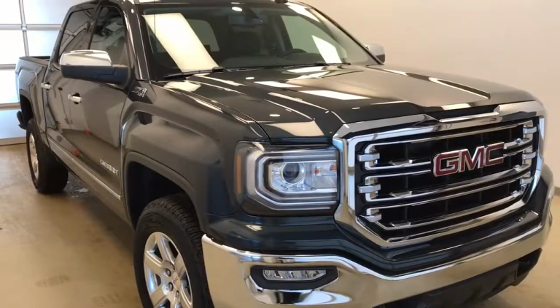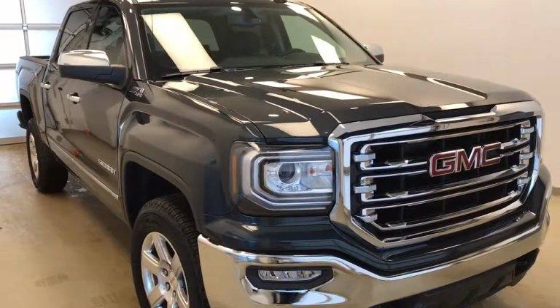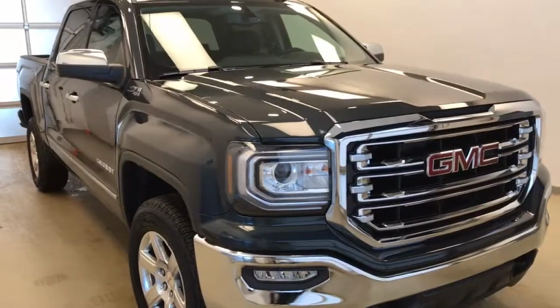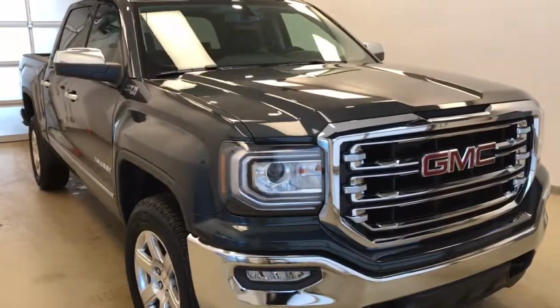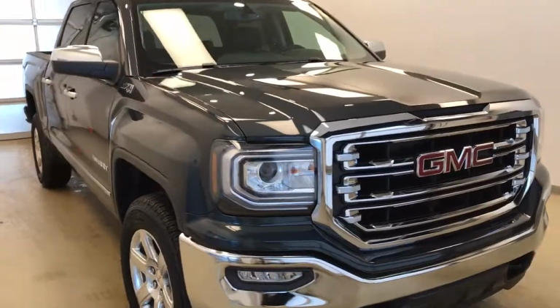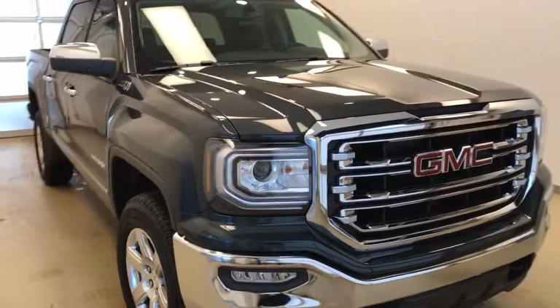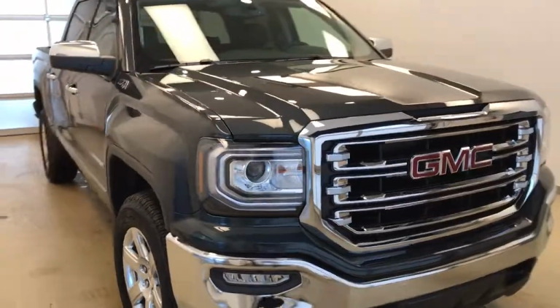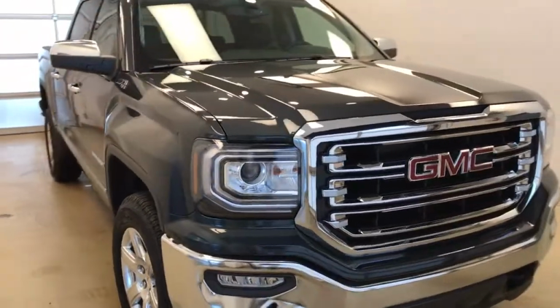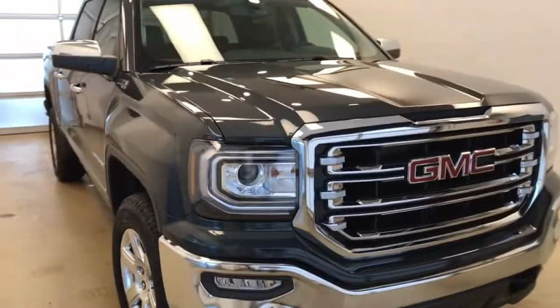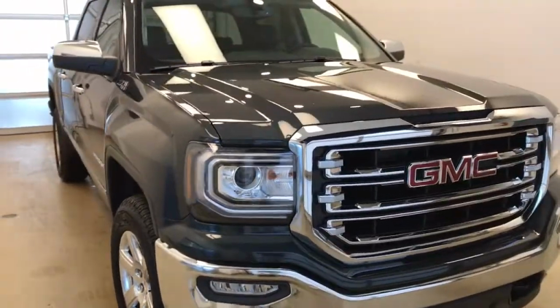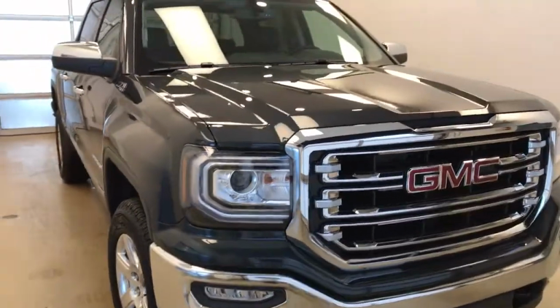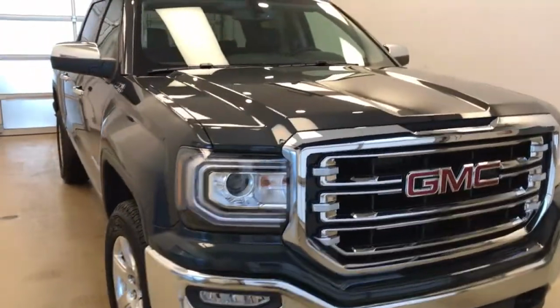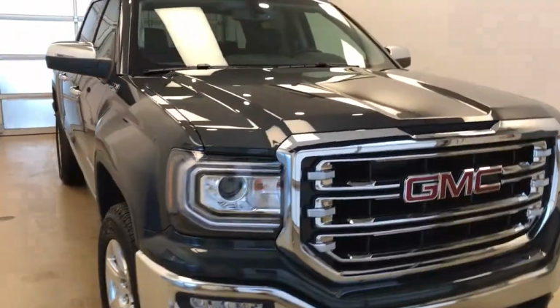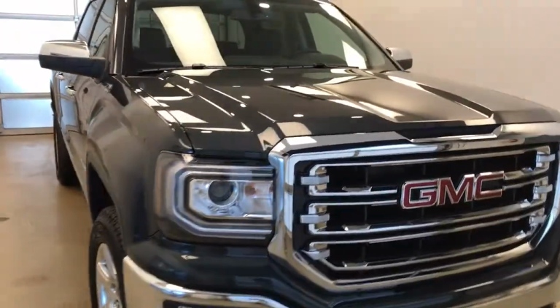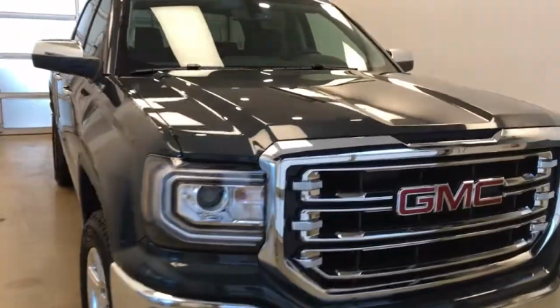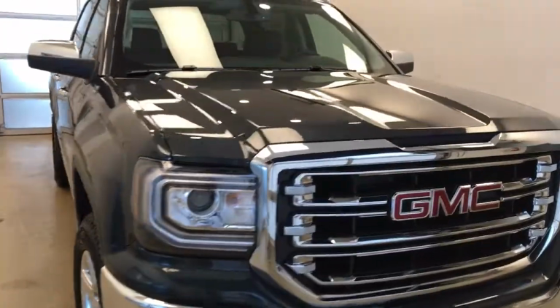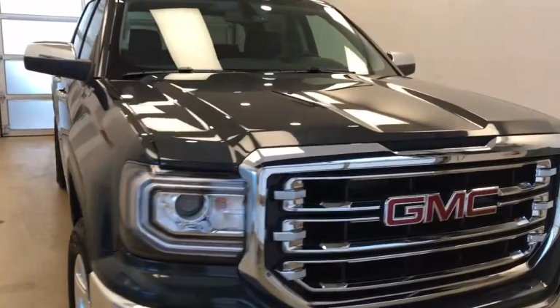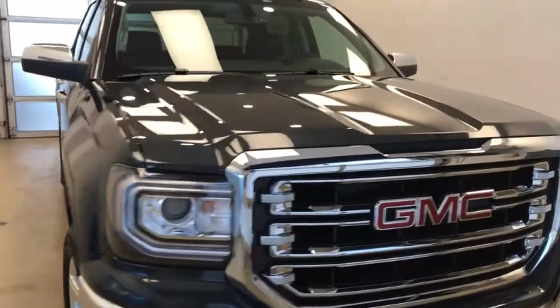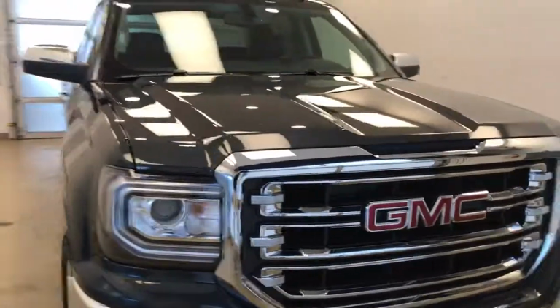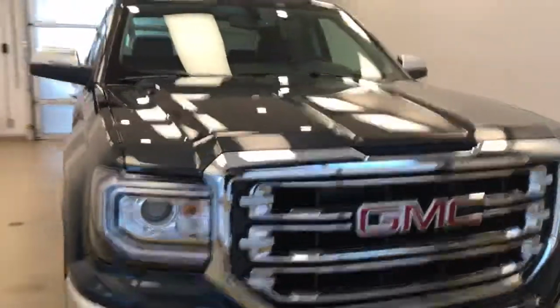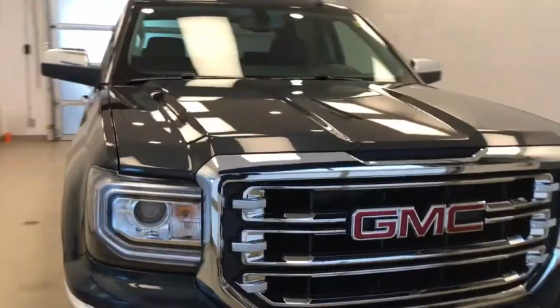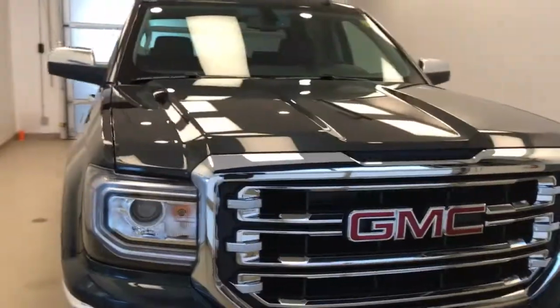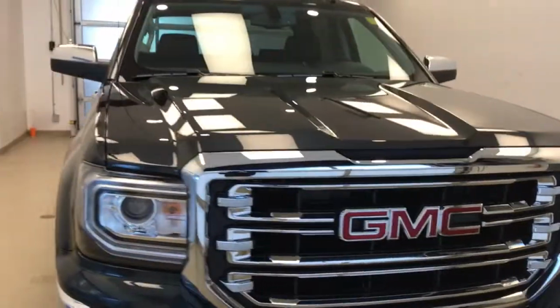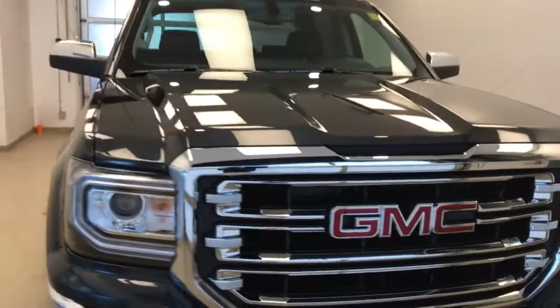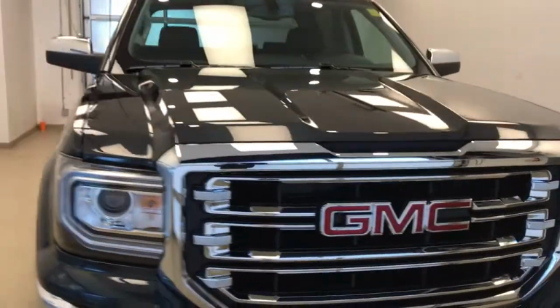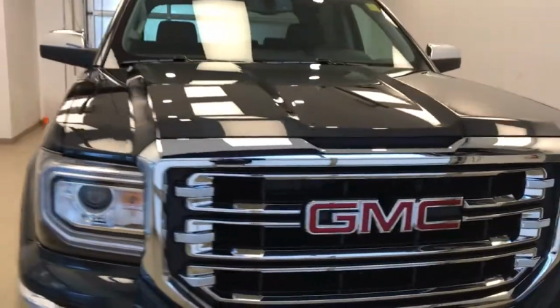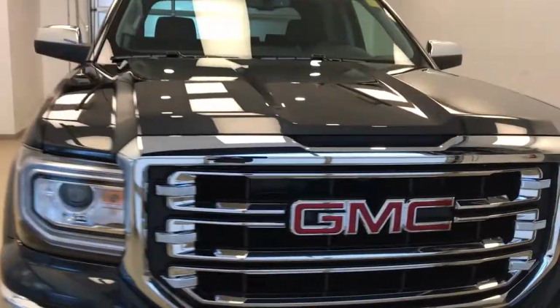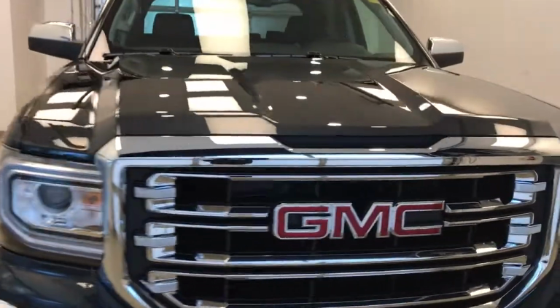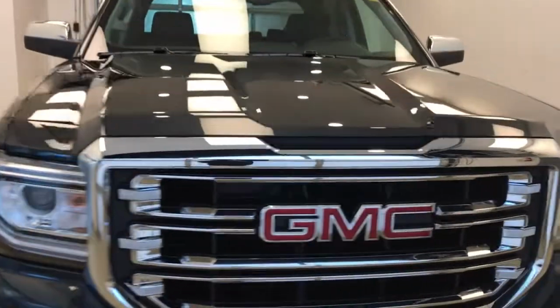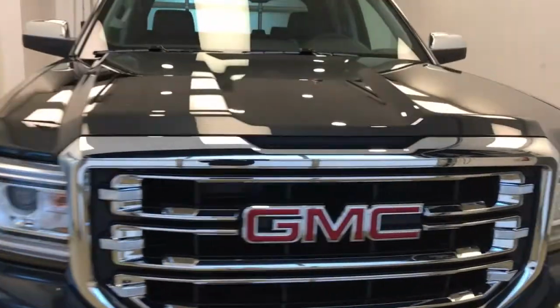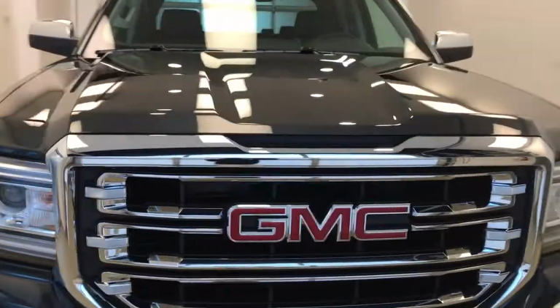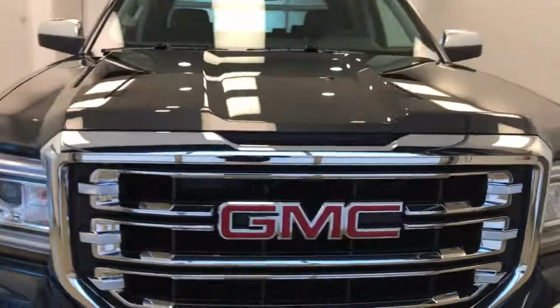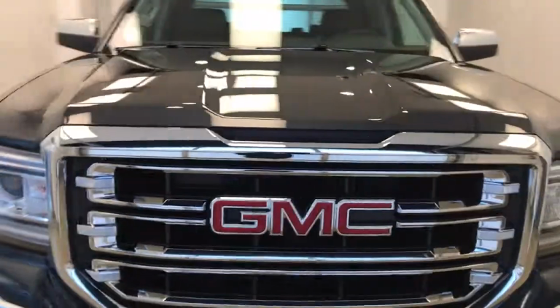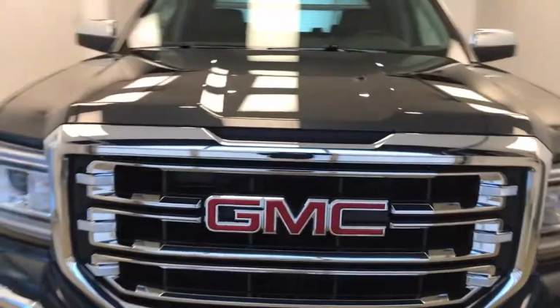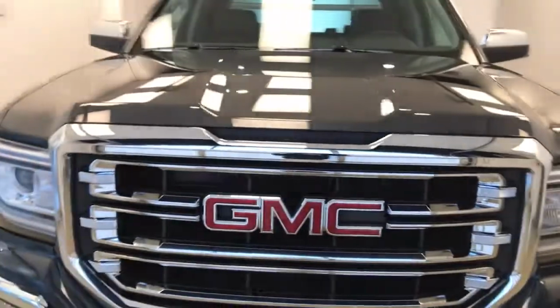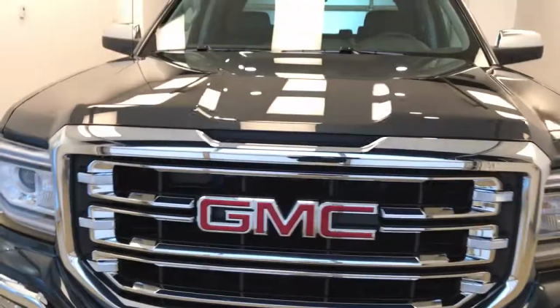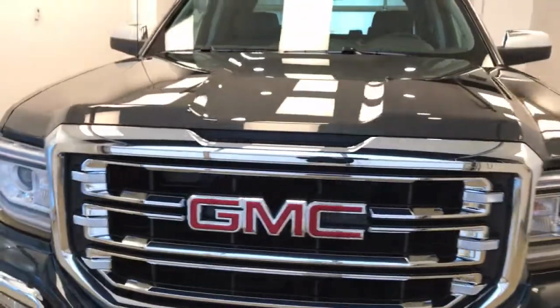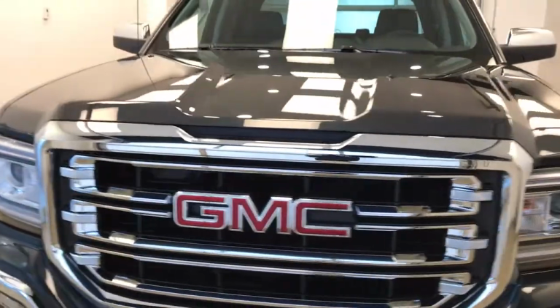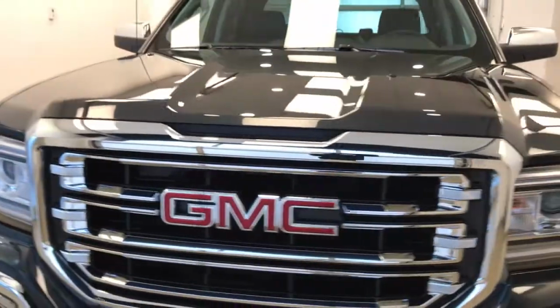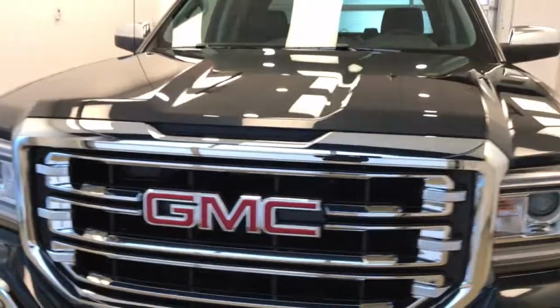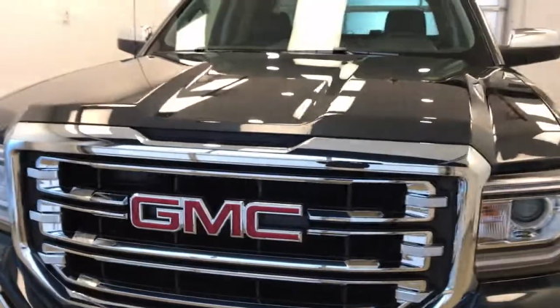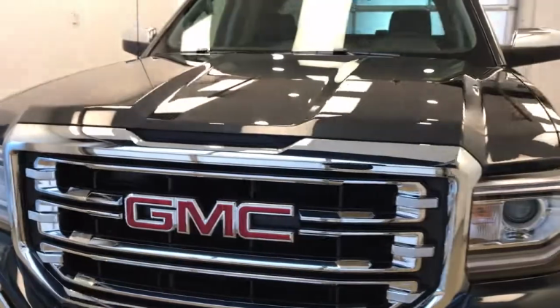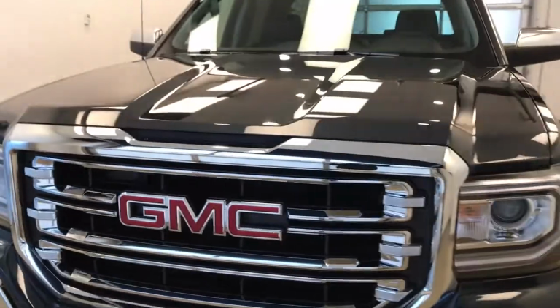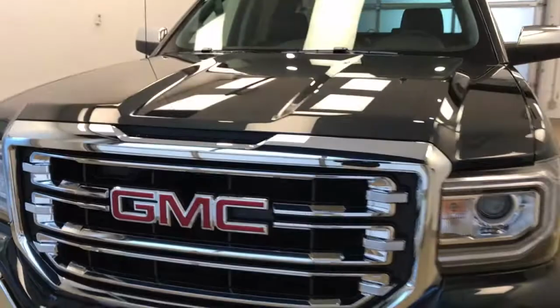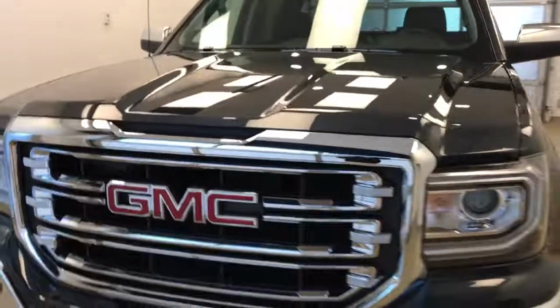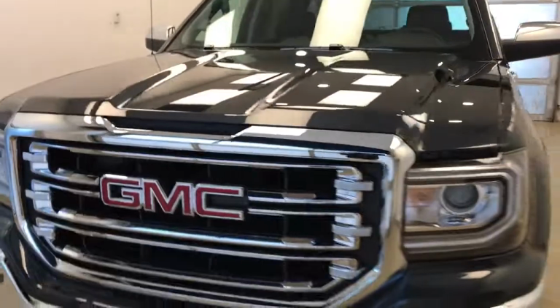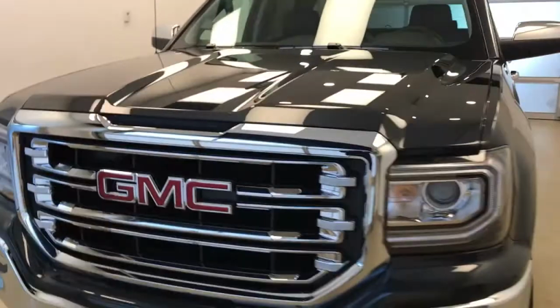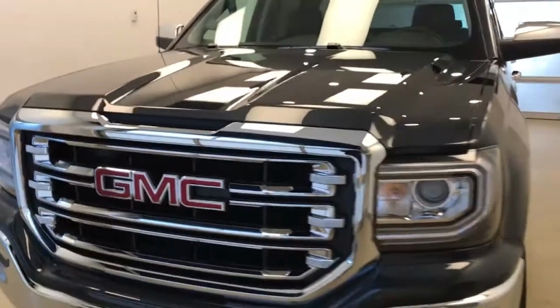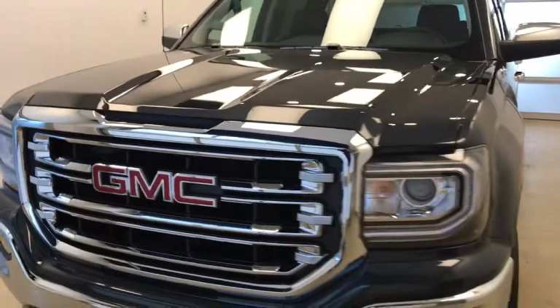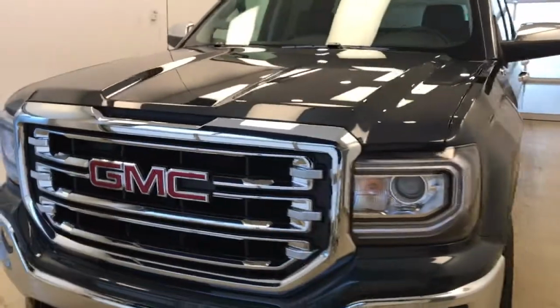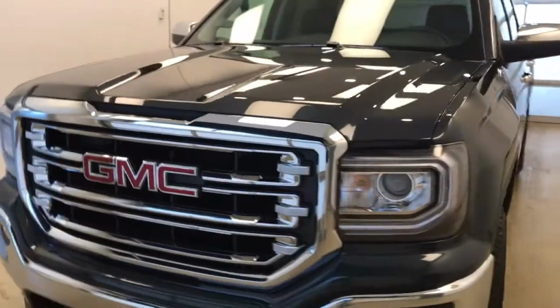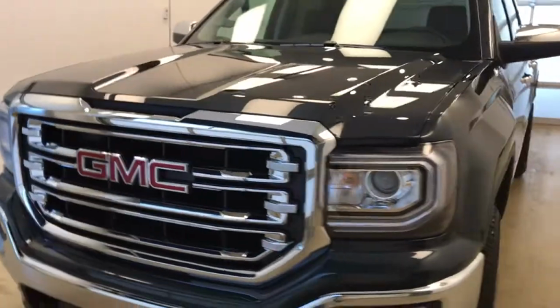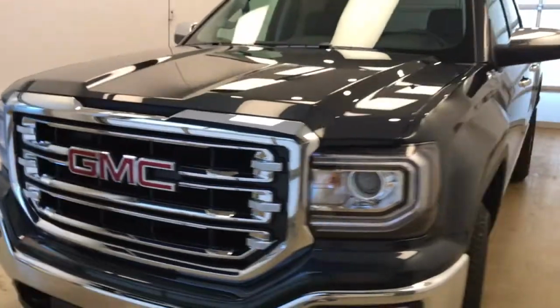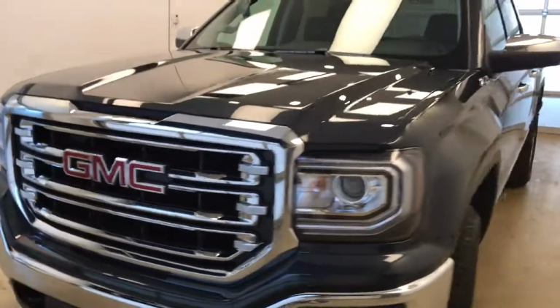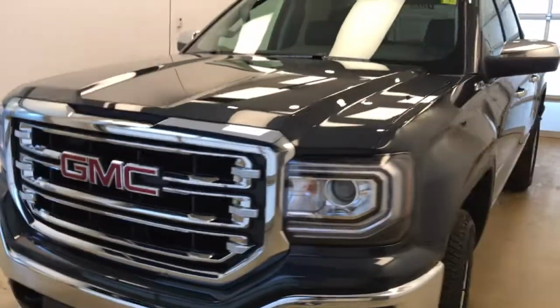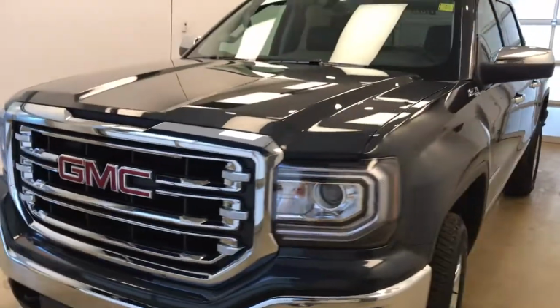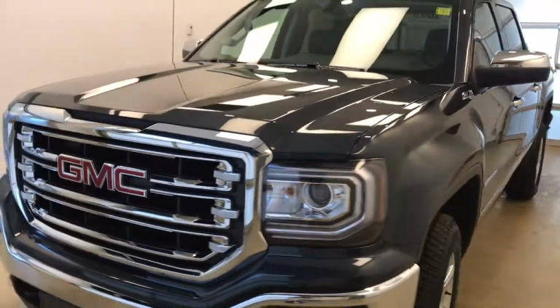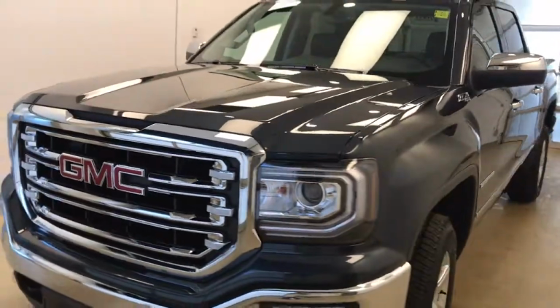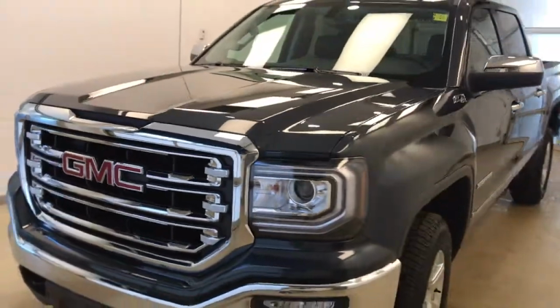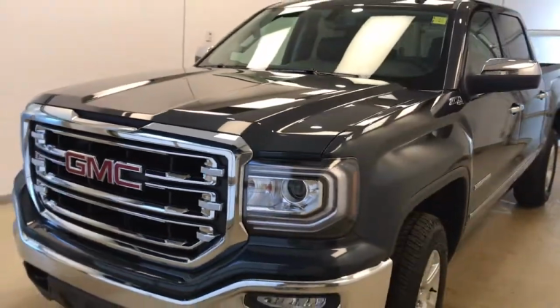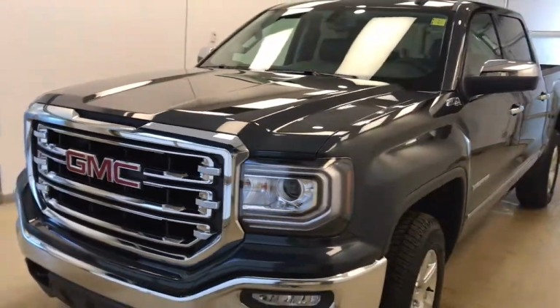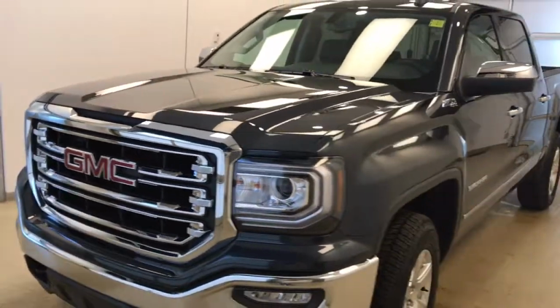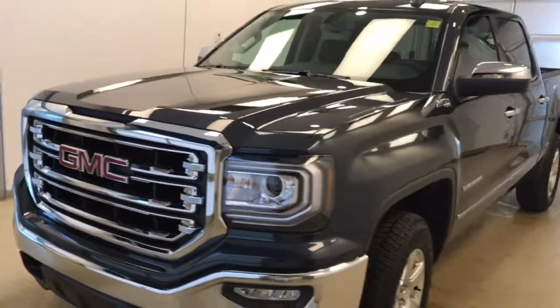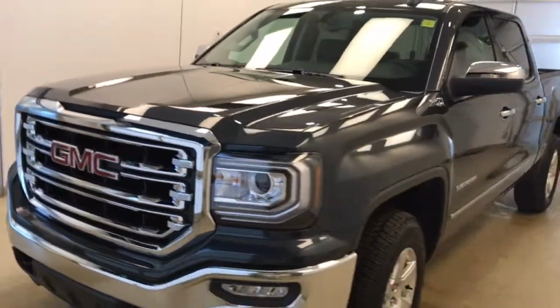Once again, this is stock number 179452 on a 2017 GMC 1500 crew, and our exterior color today is dark slate.